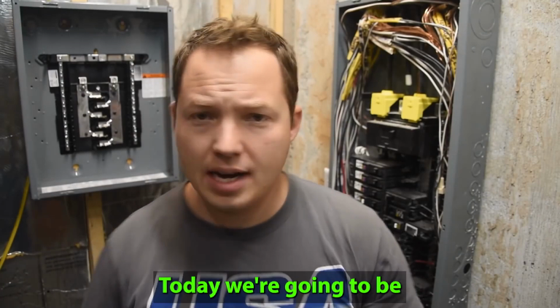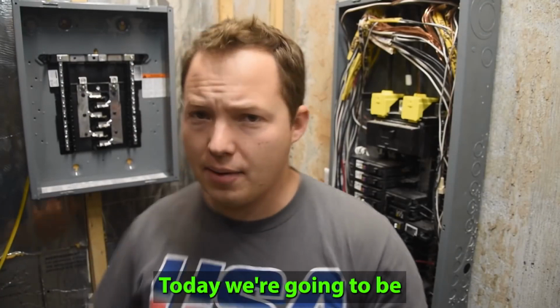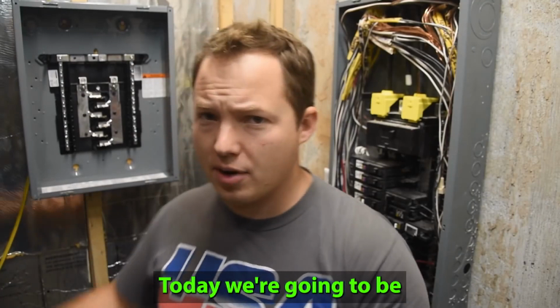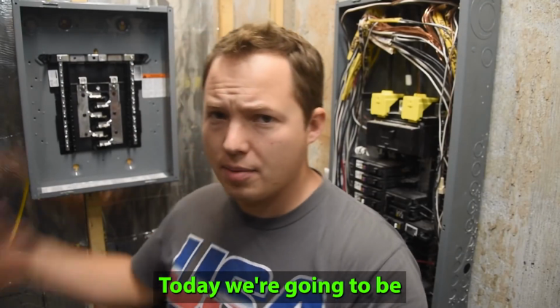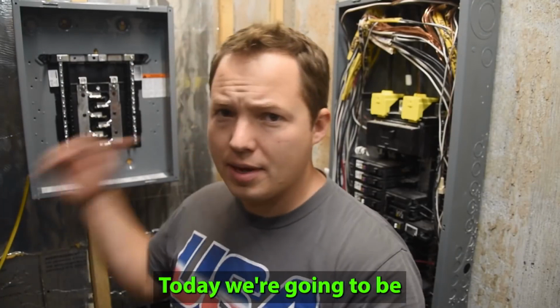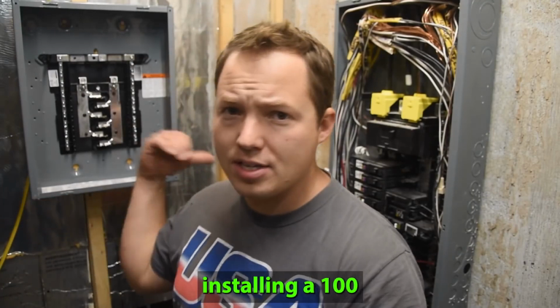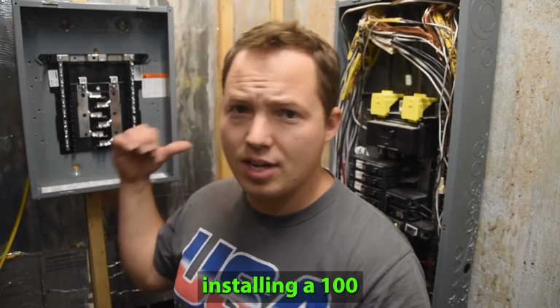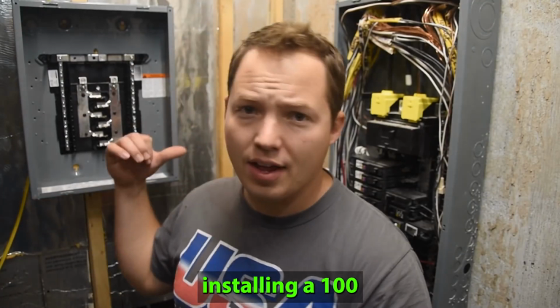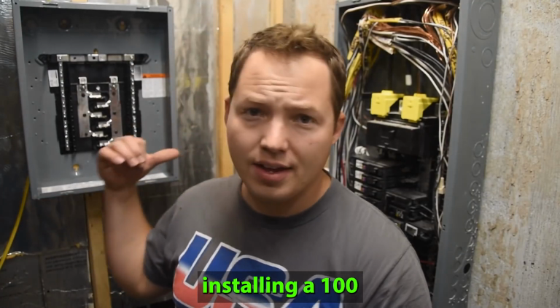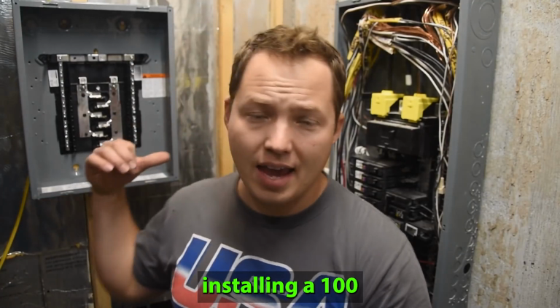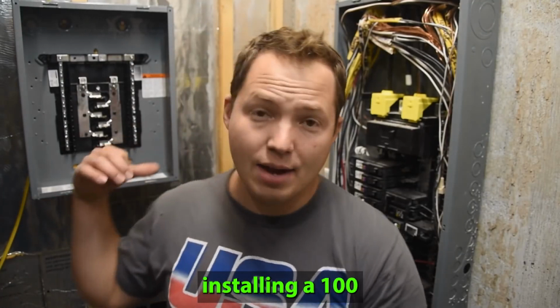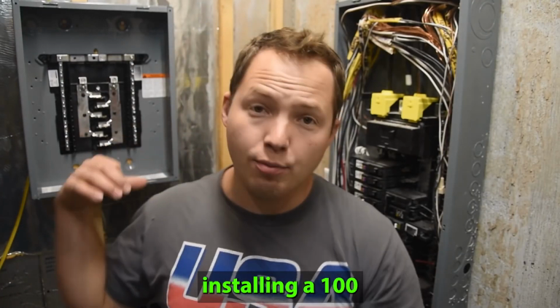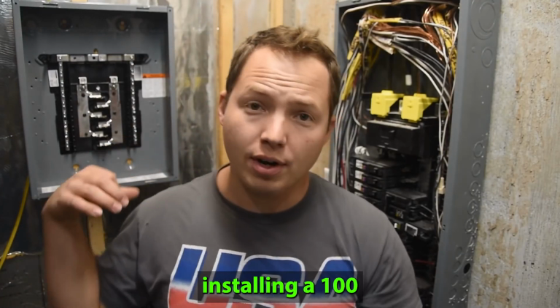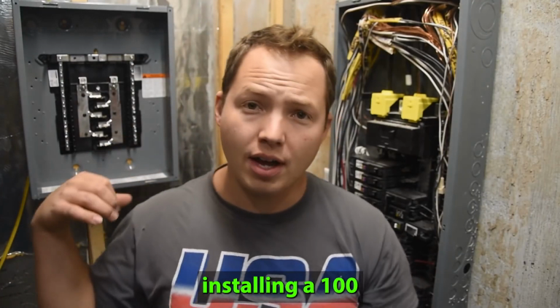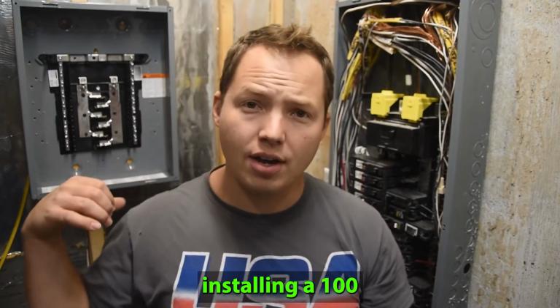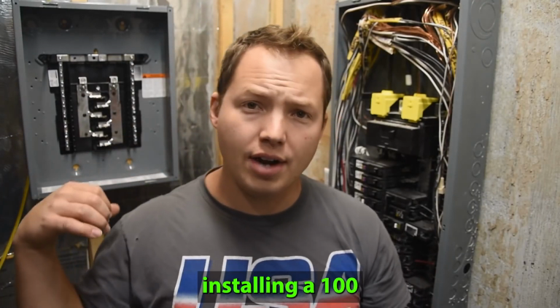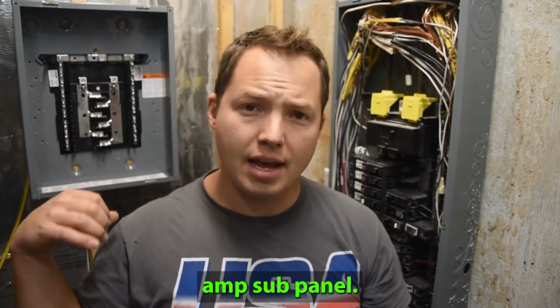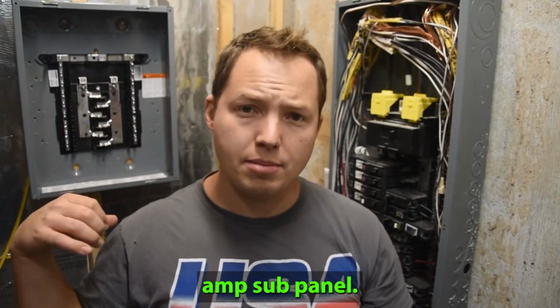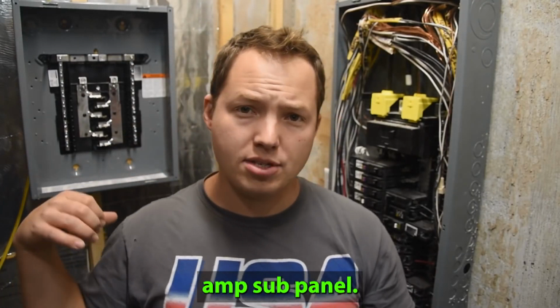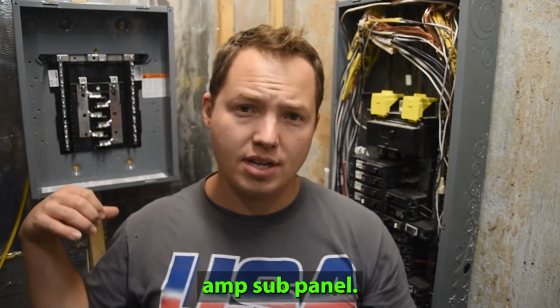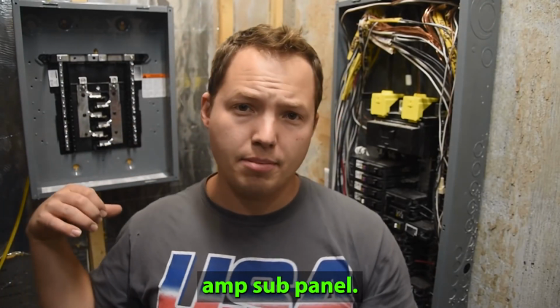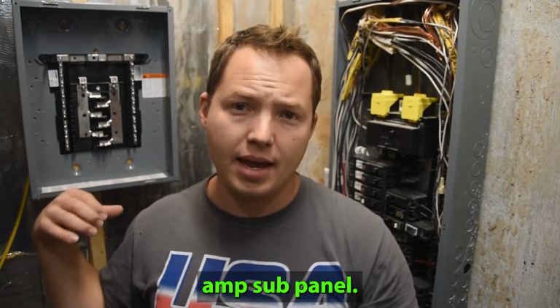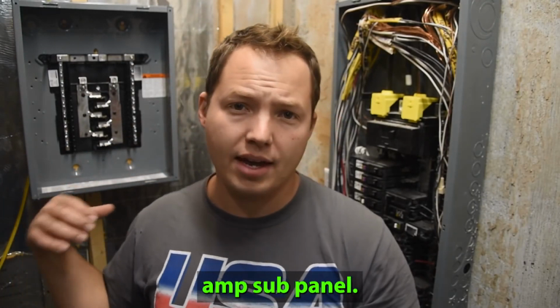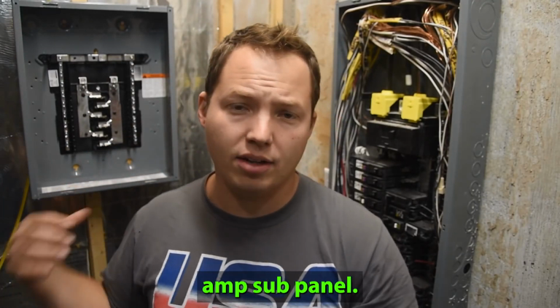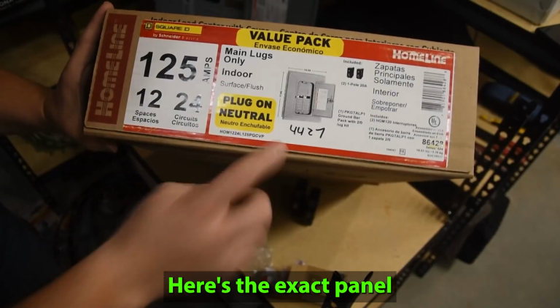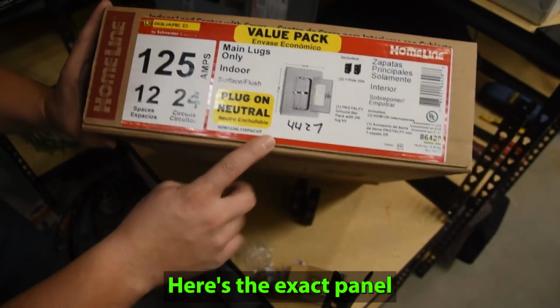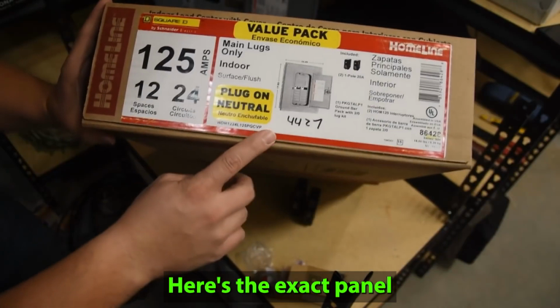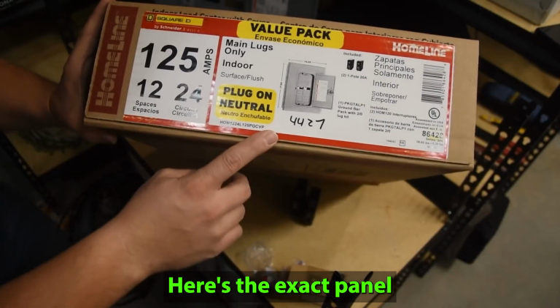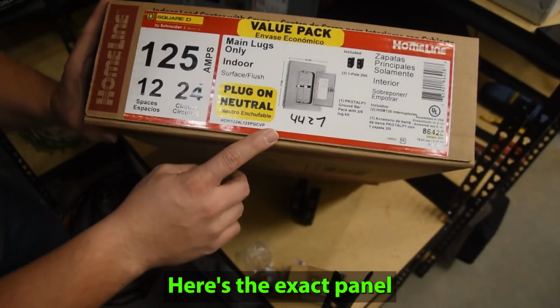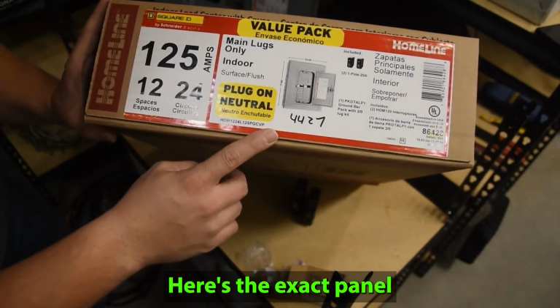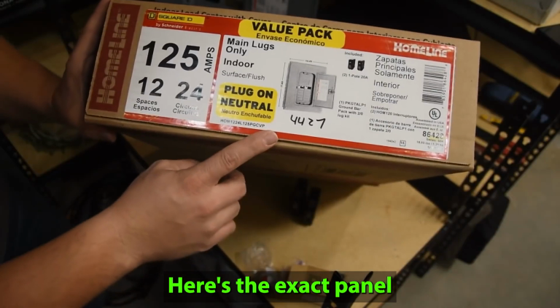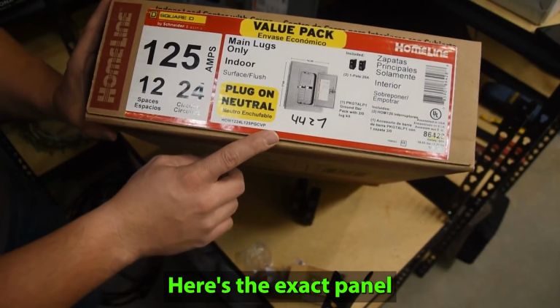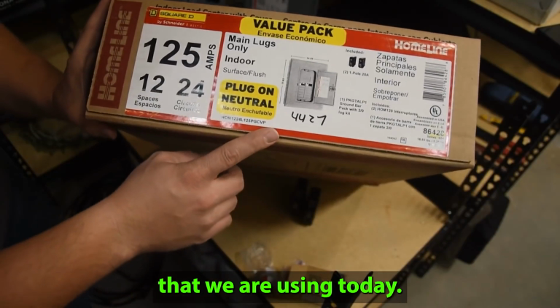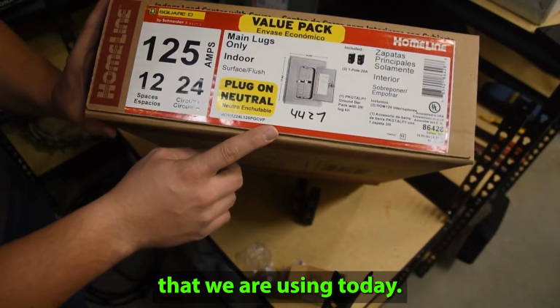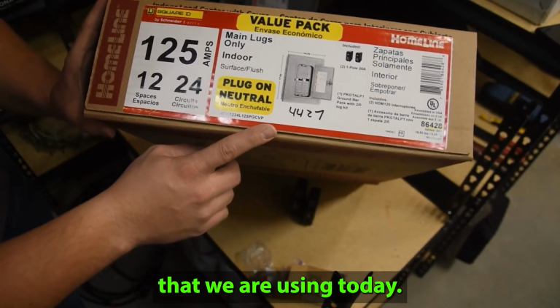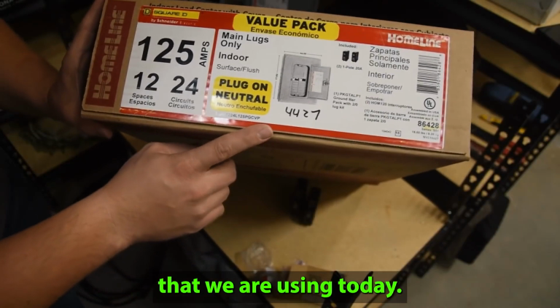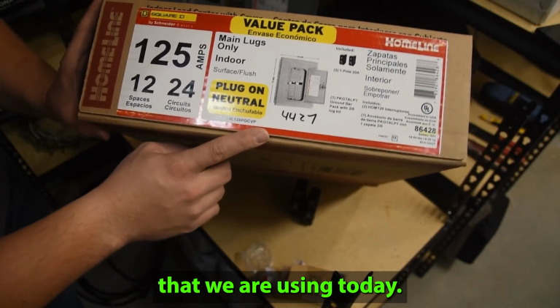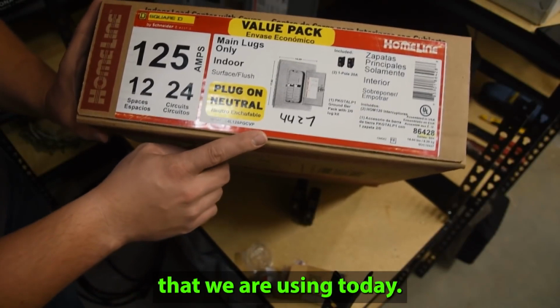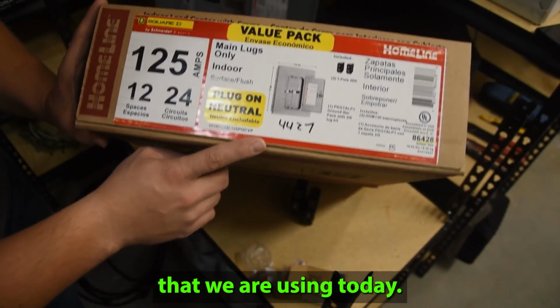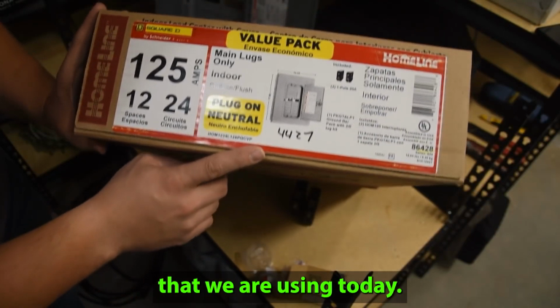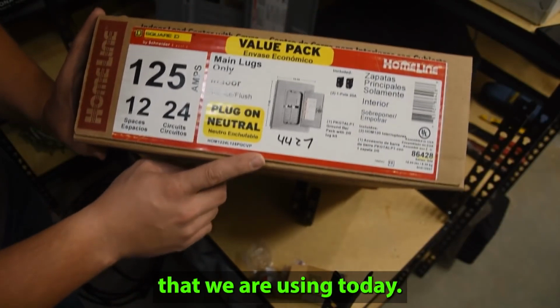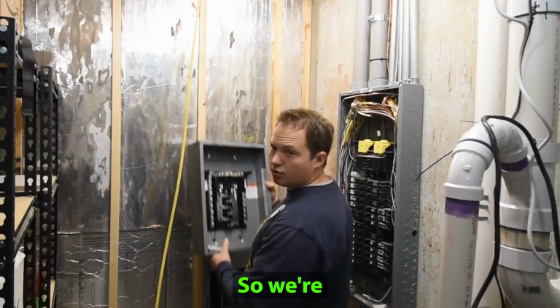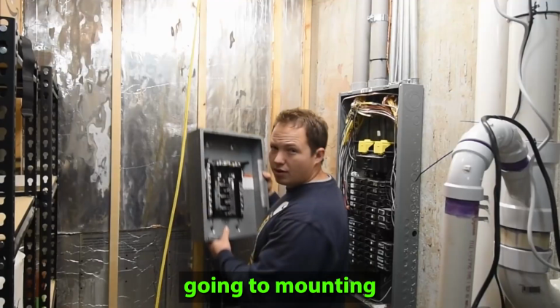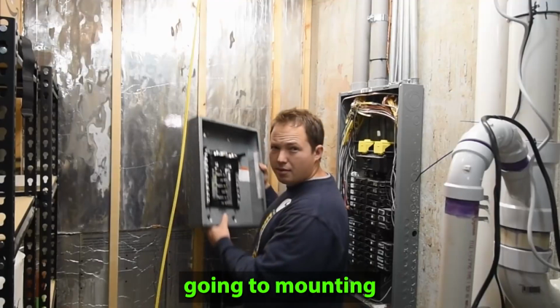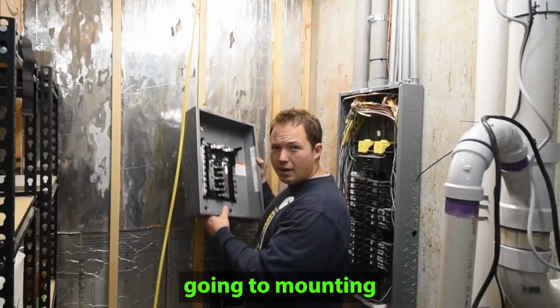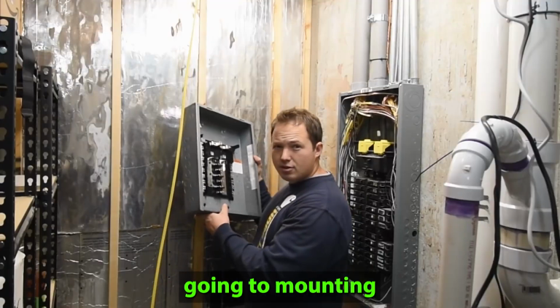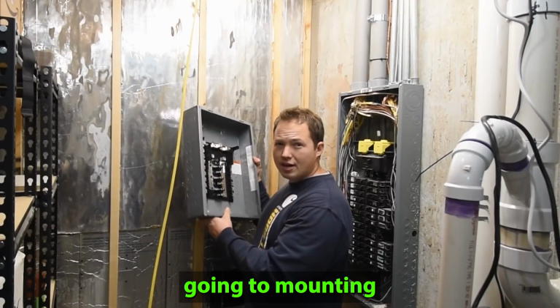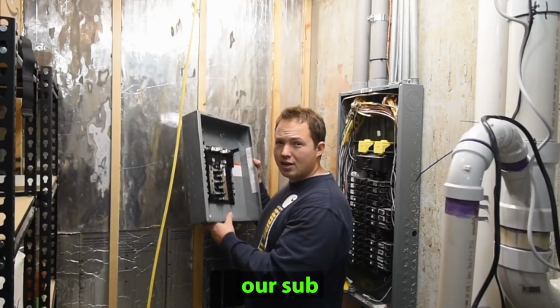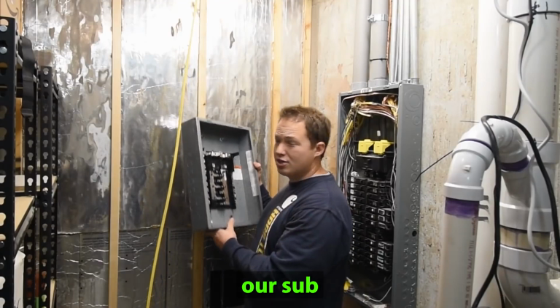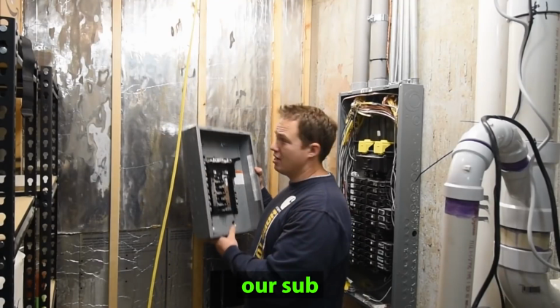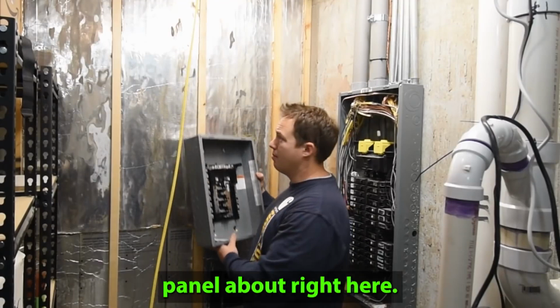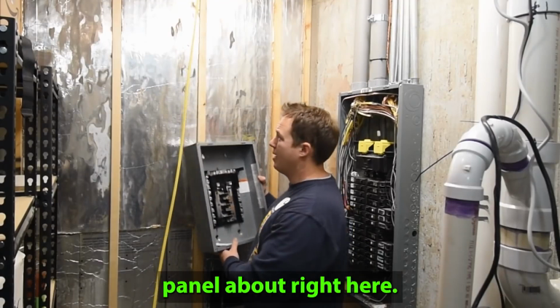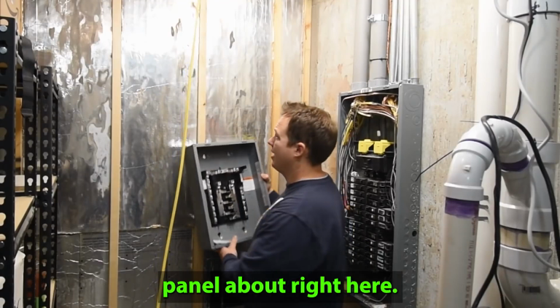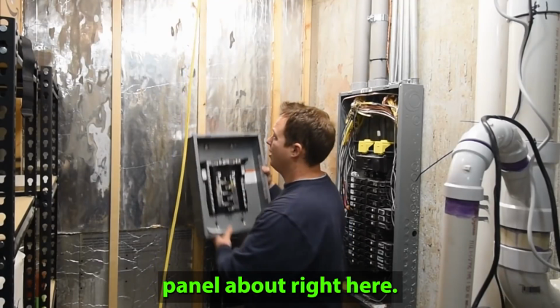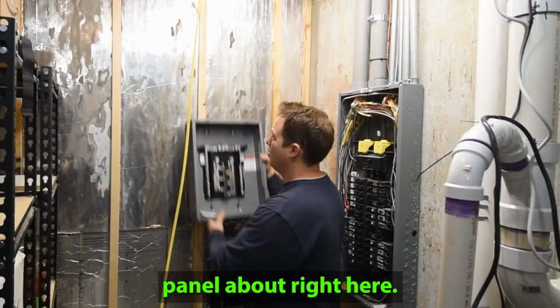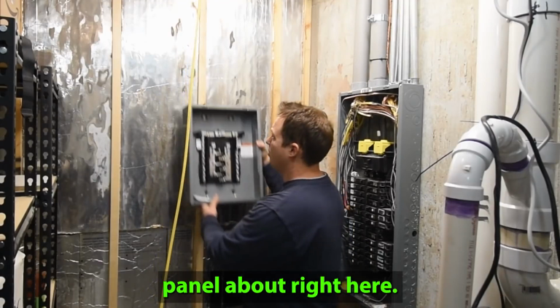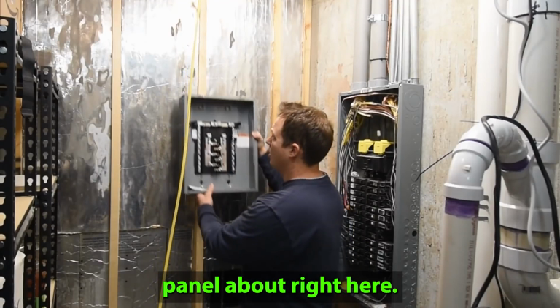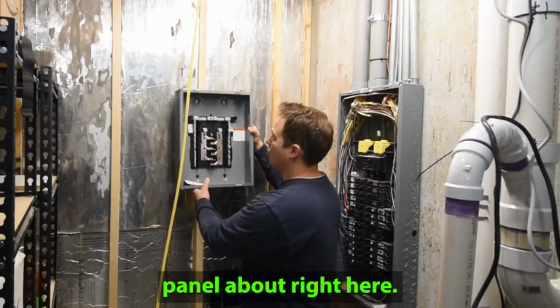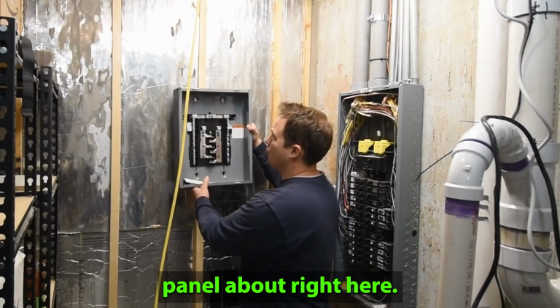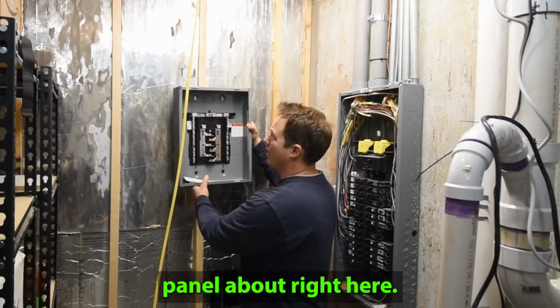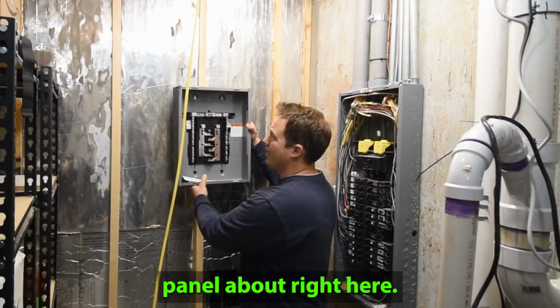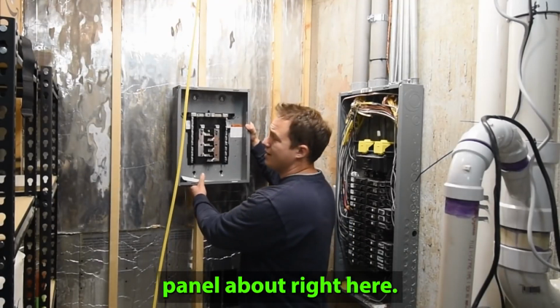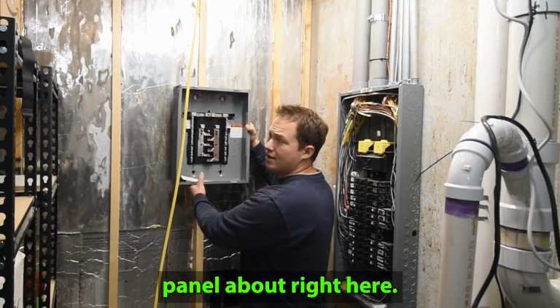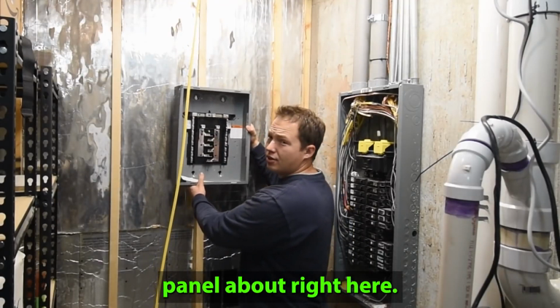Today we're going to be installing a 100 amp sub panel. Here's the exact panel that we are using today. We're going to be mounting our sub panel about right here.